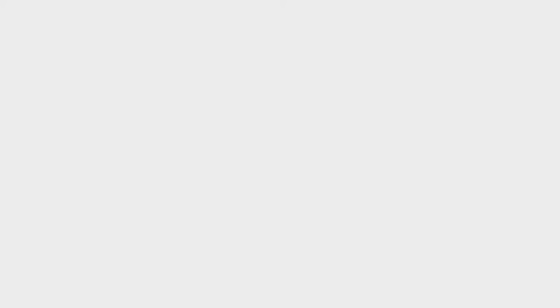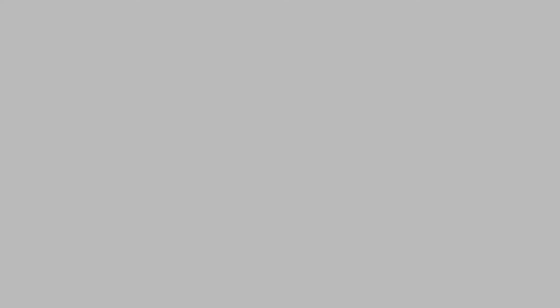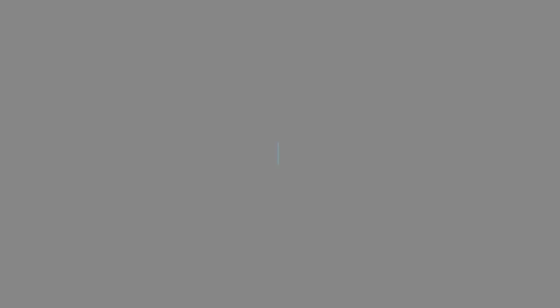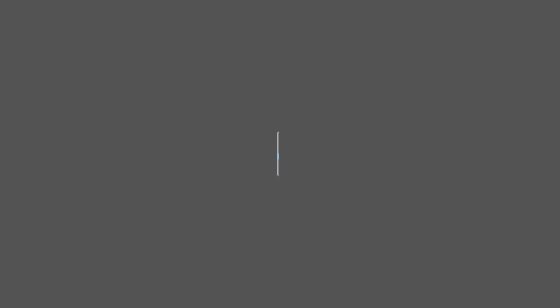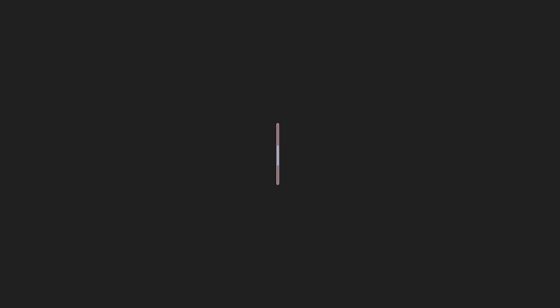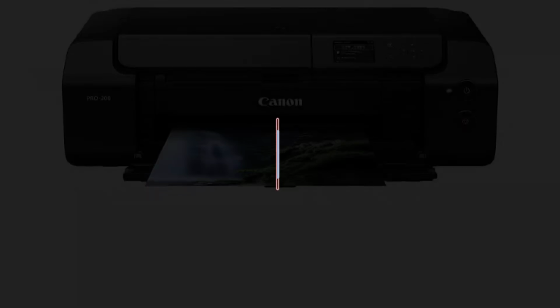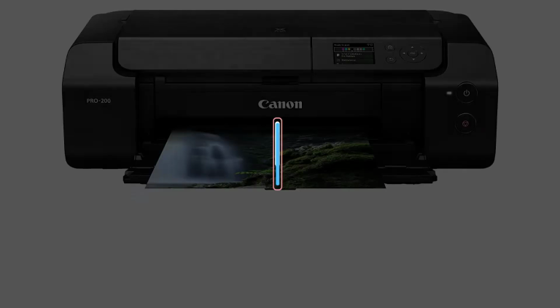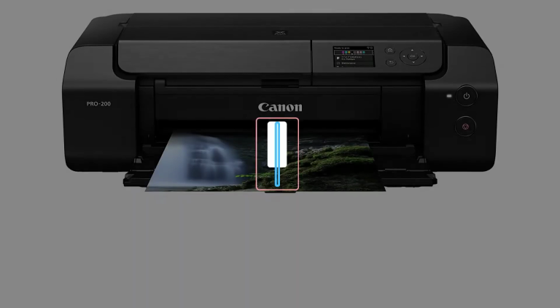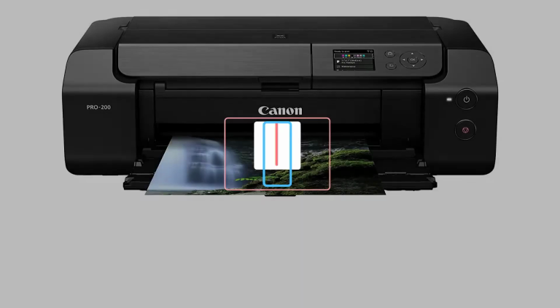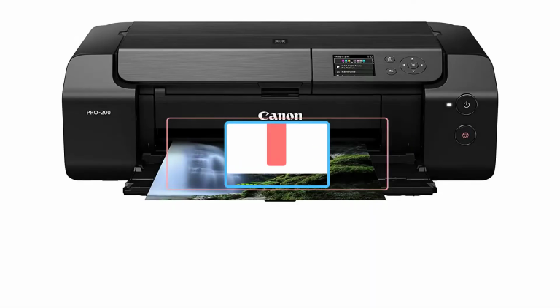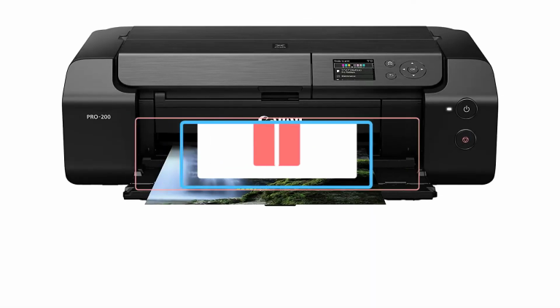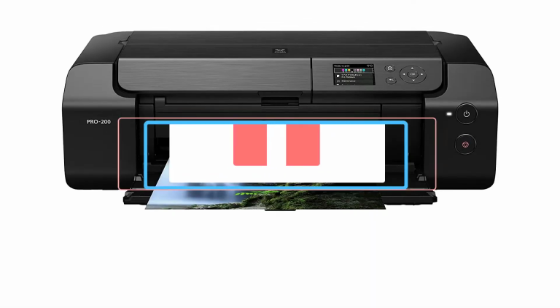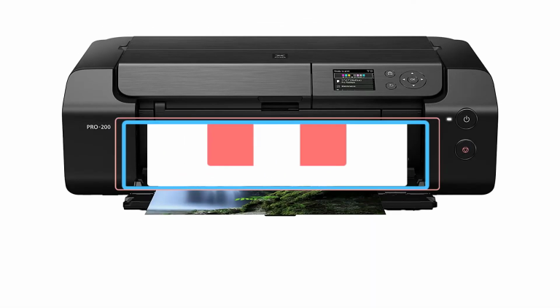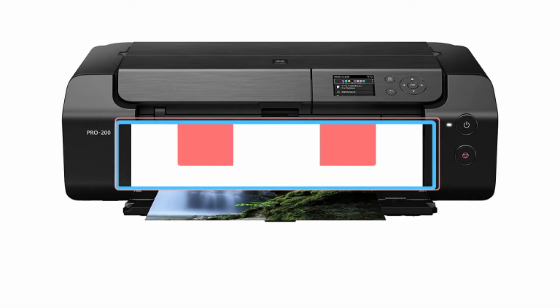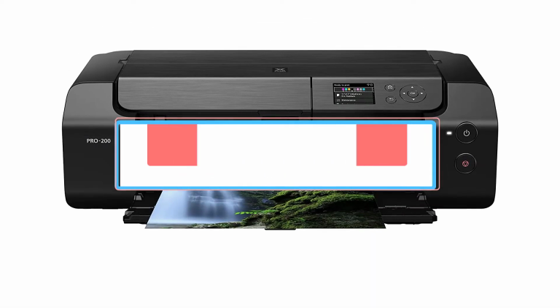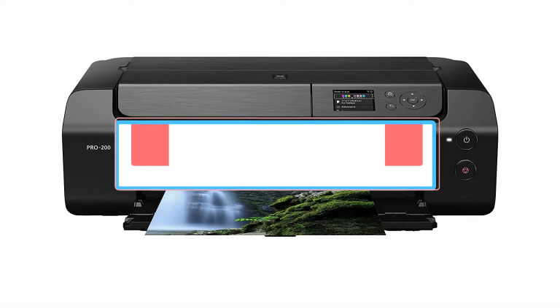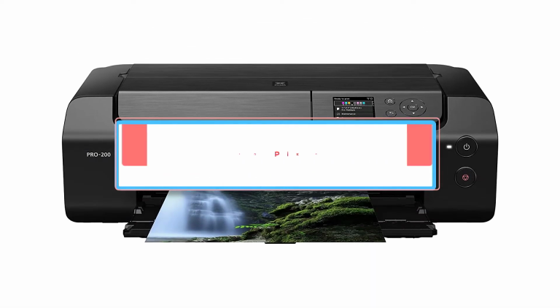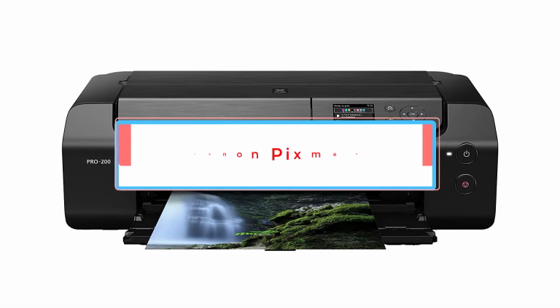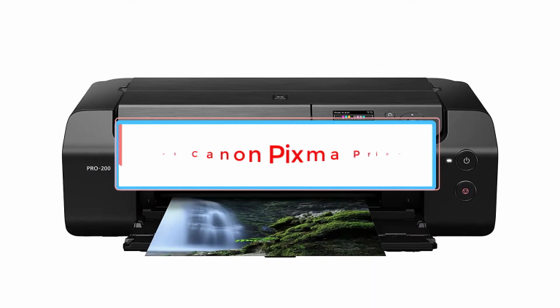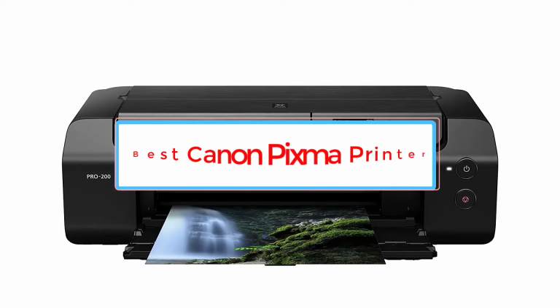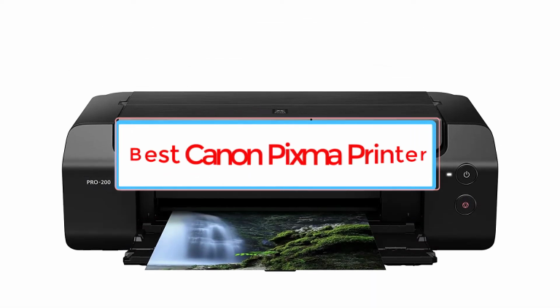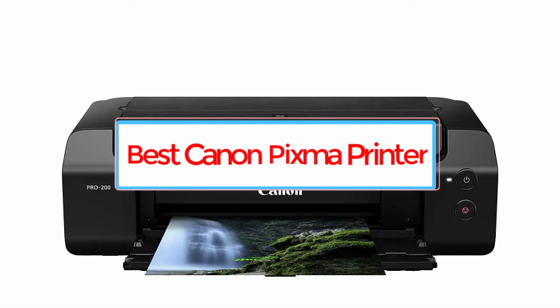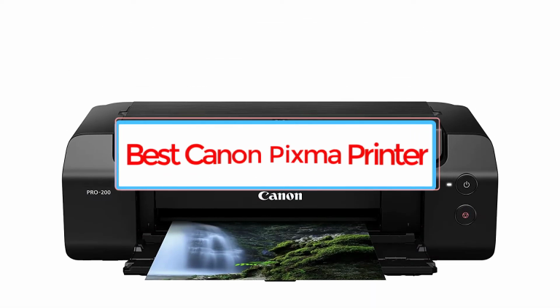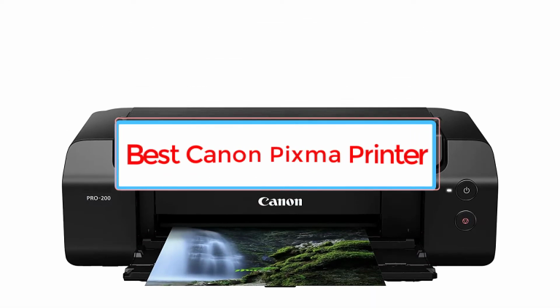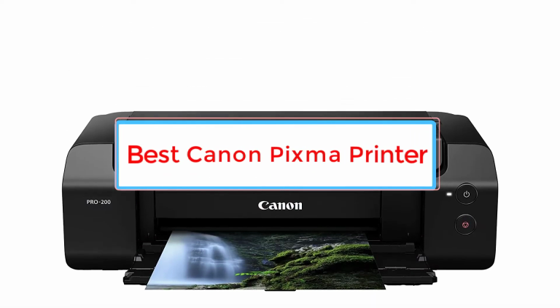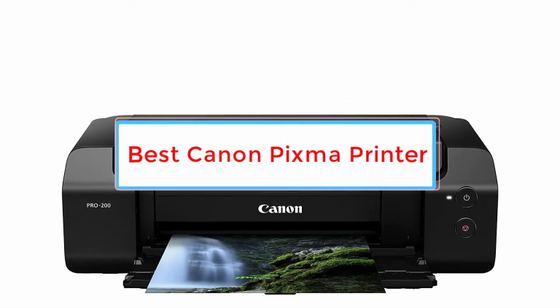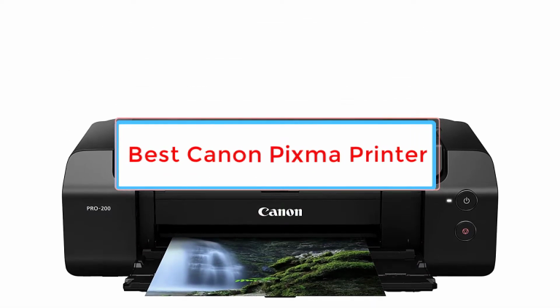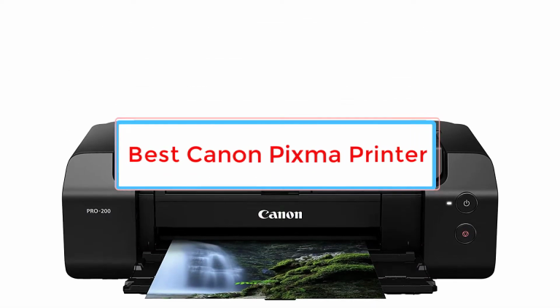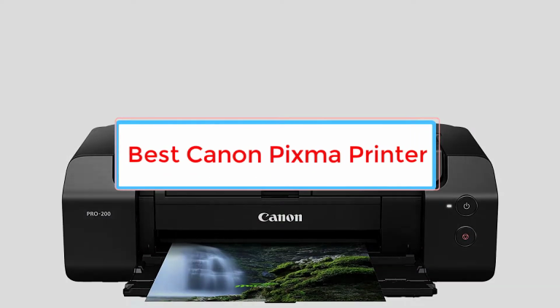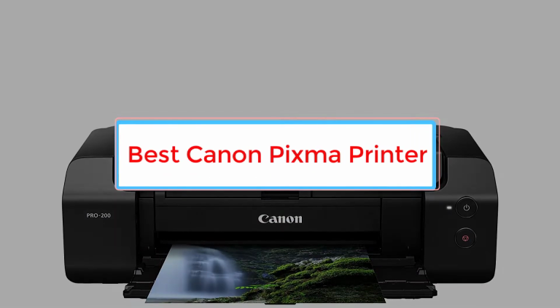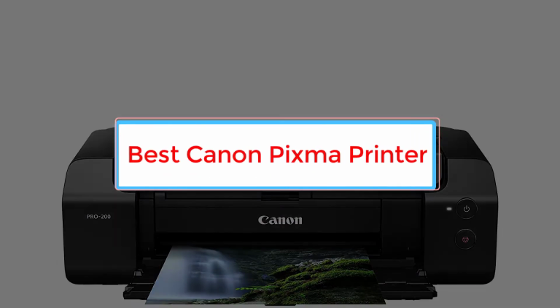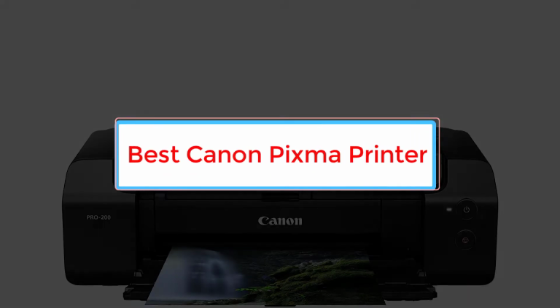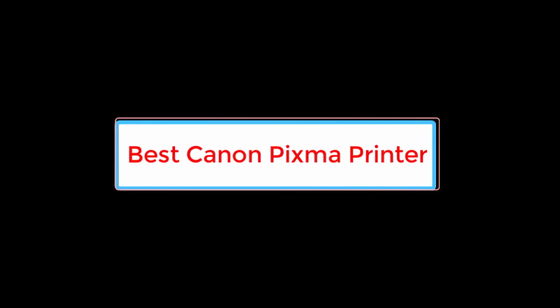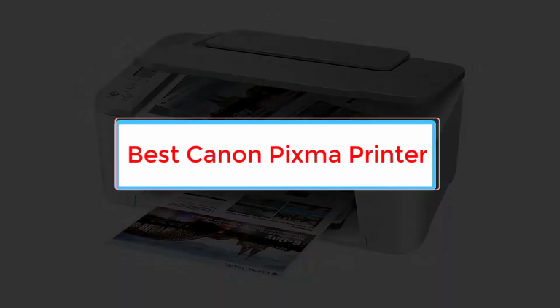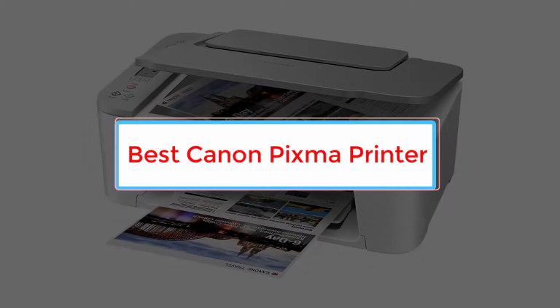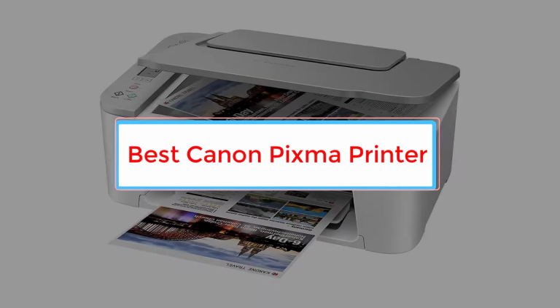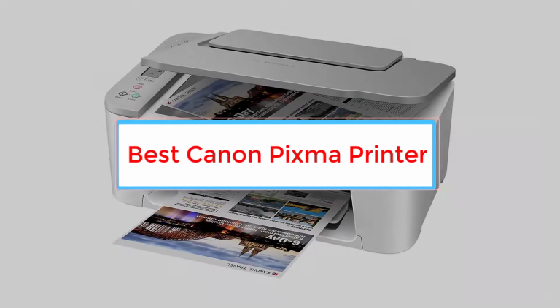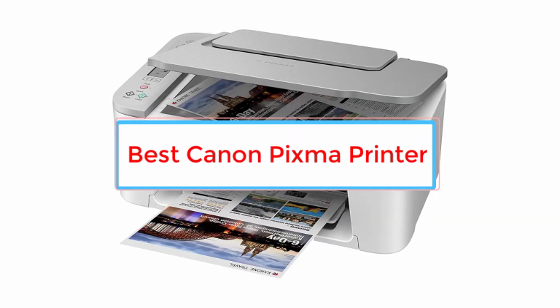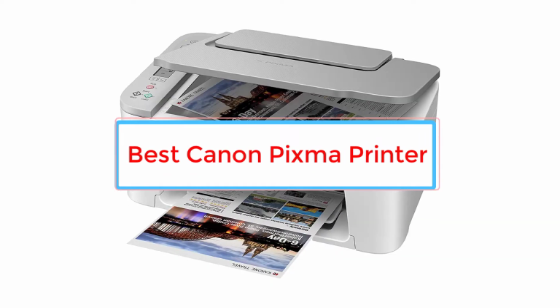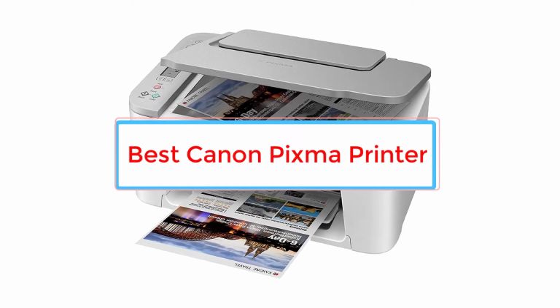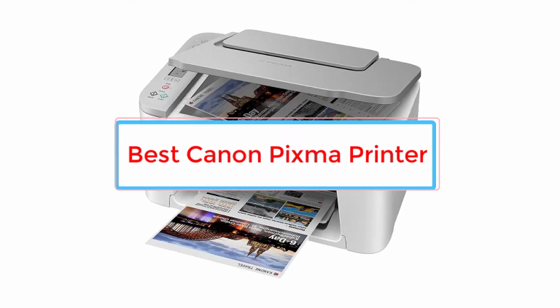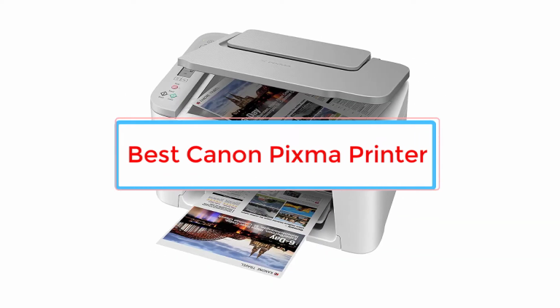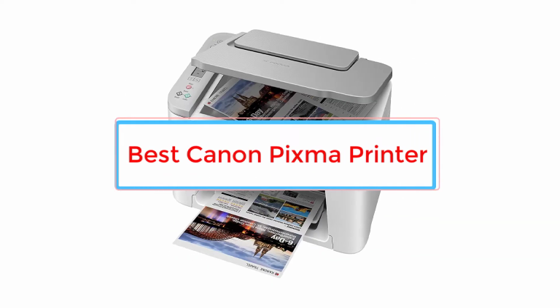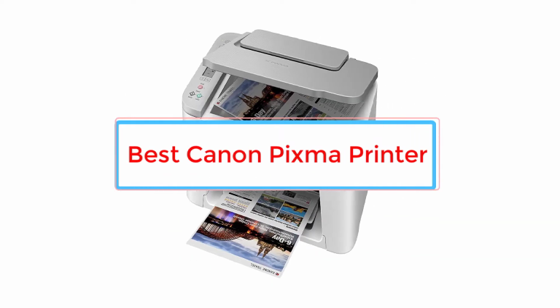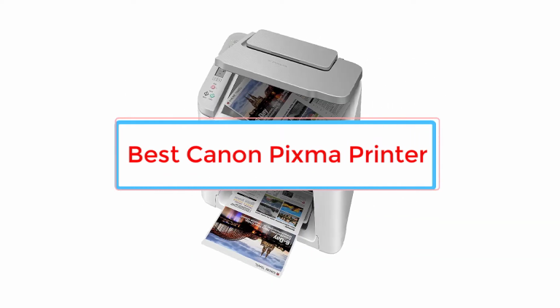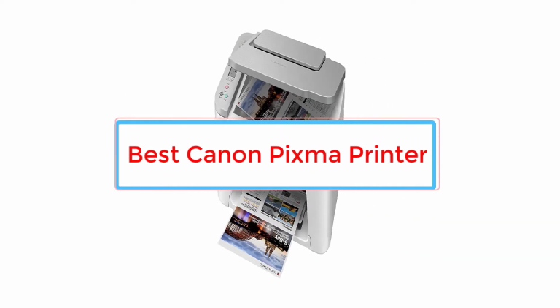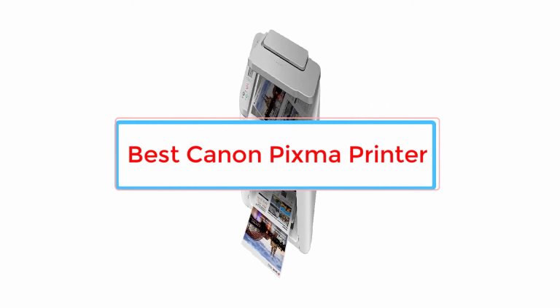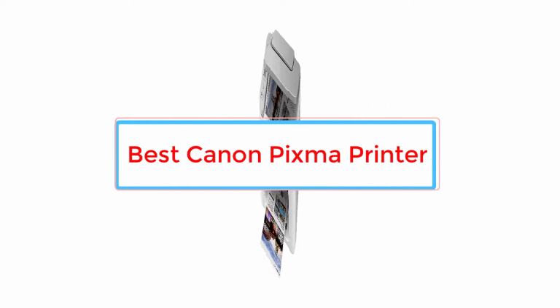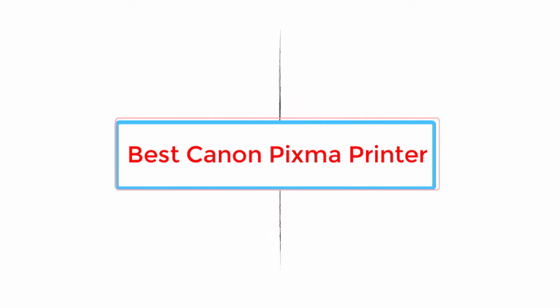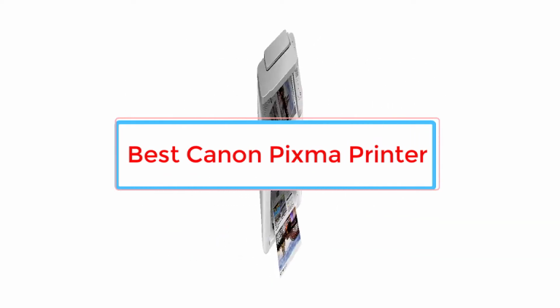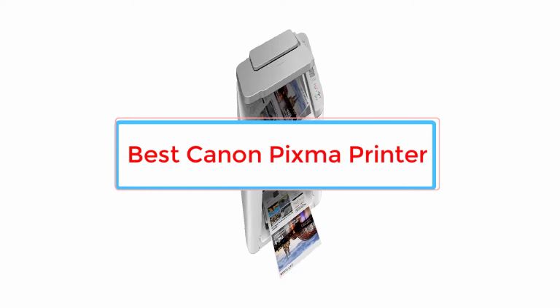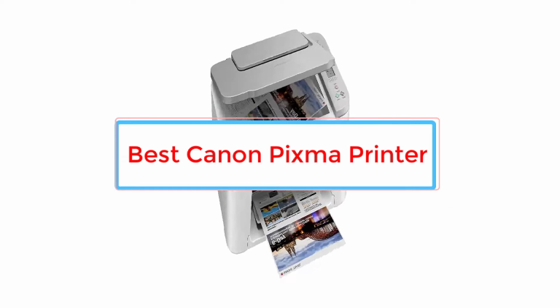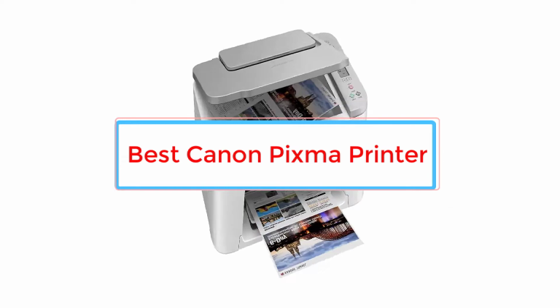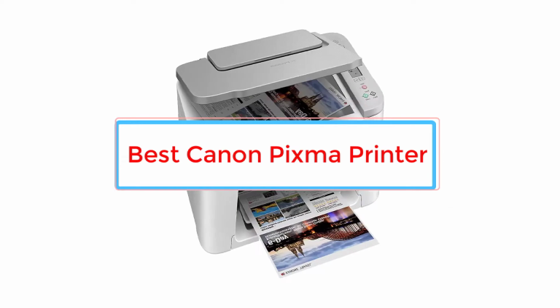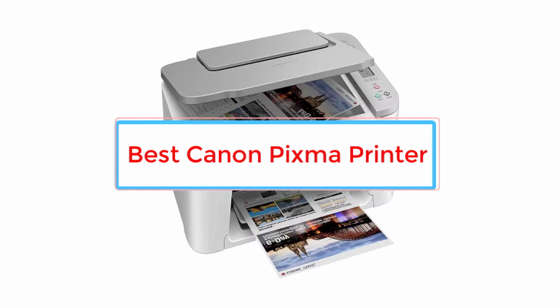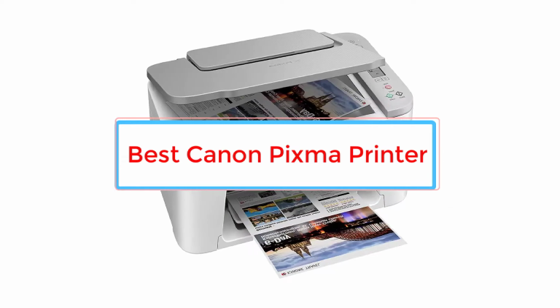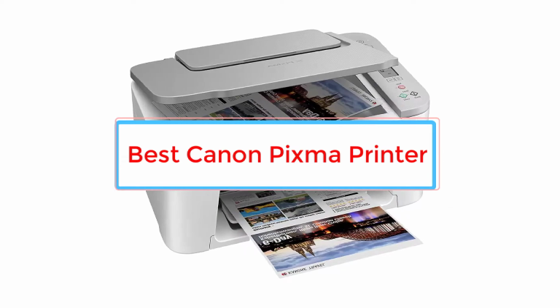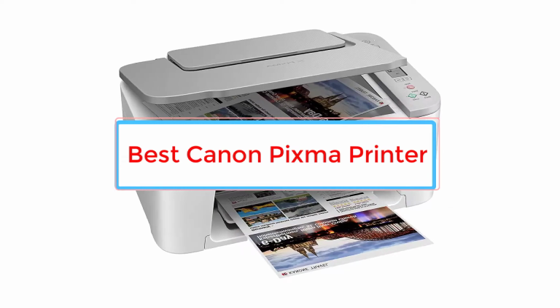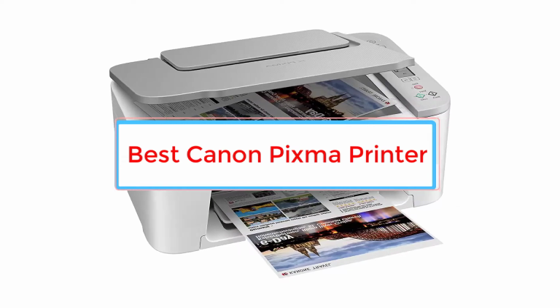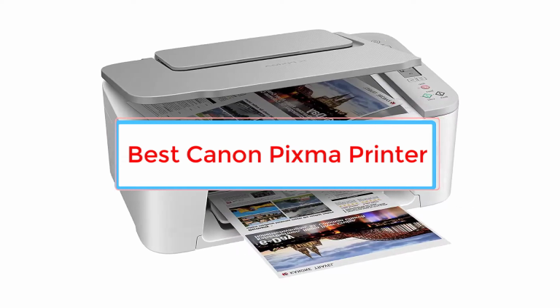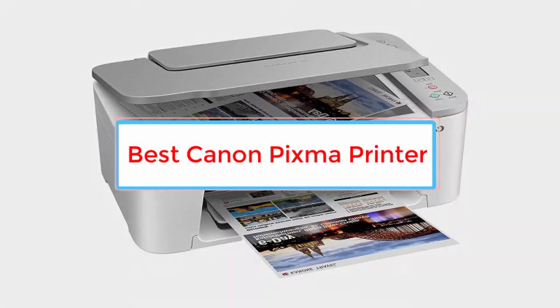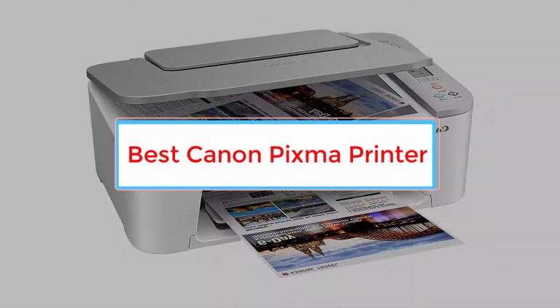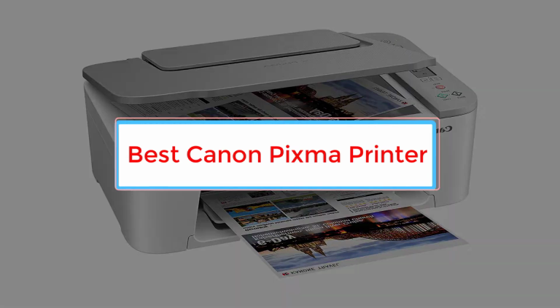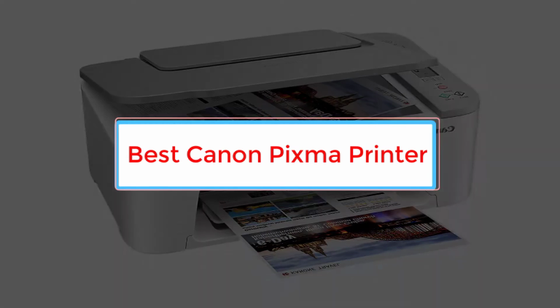Are you looking for the best Canon PIXMA printer? In this video we will look at some of the 5 best printers on the market.